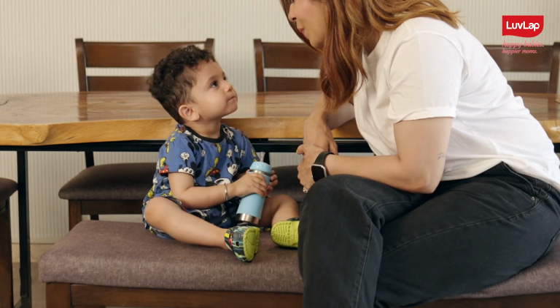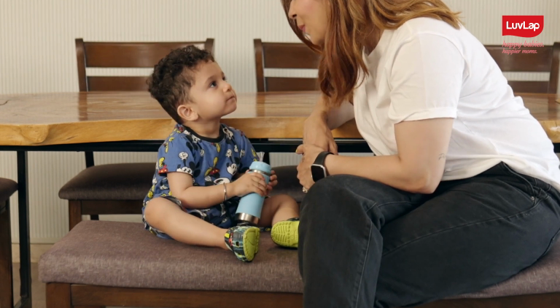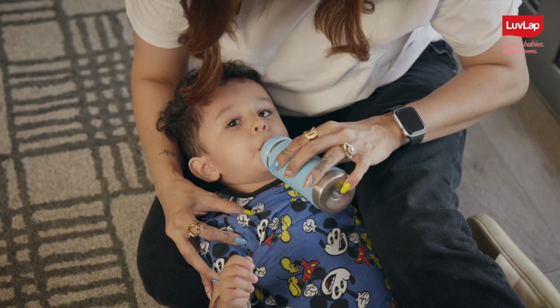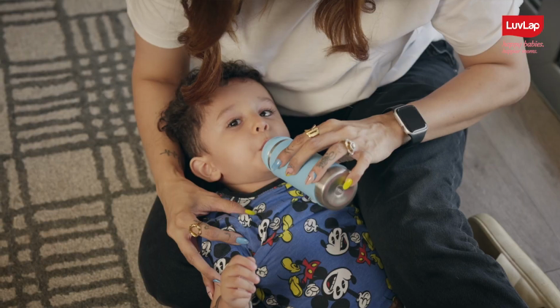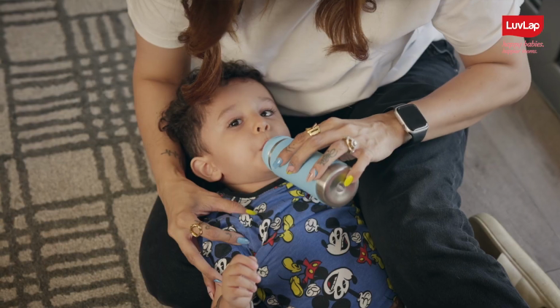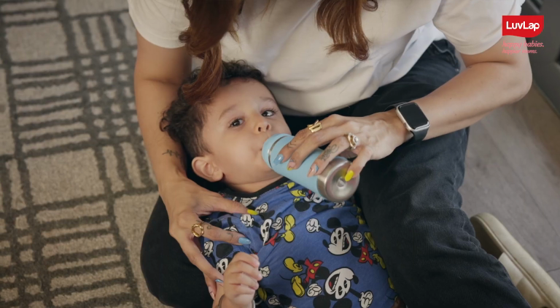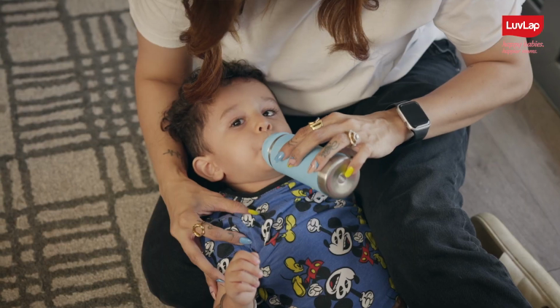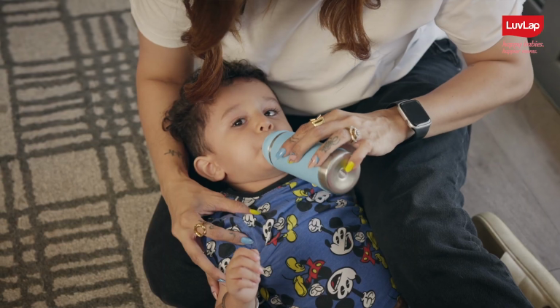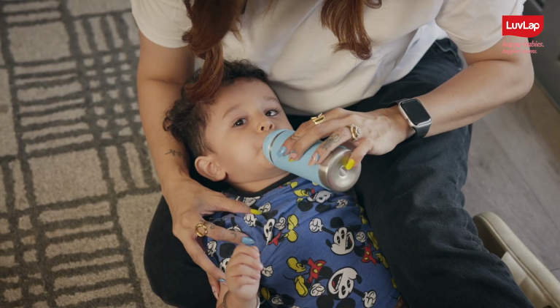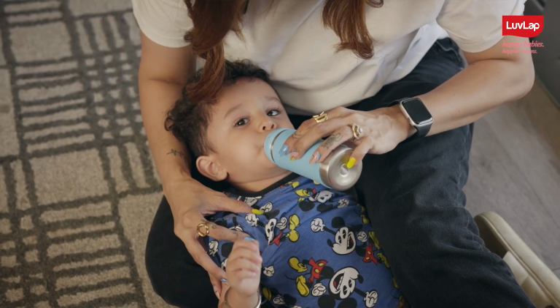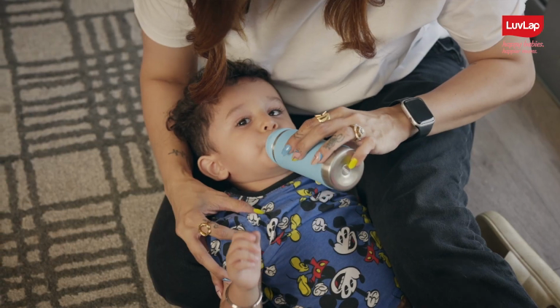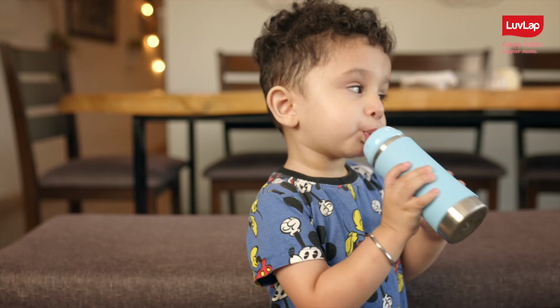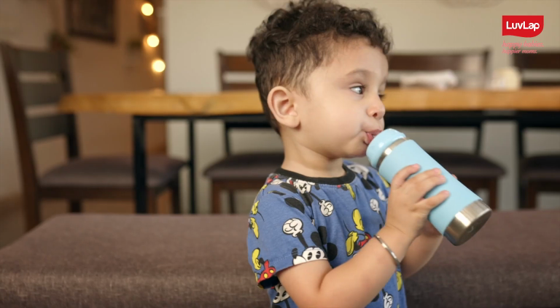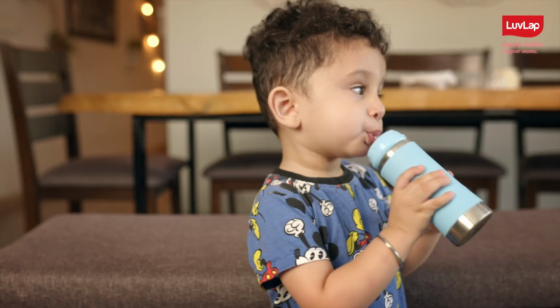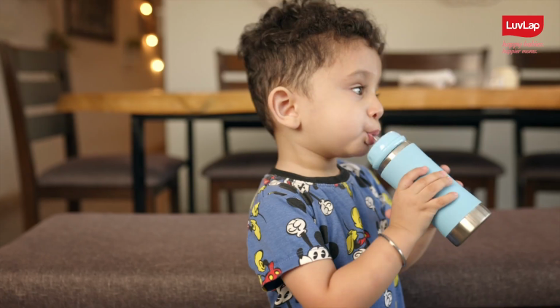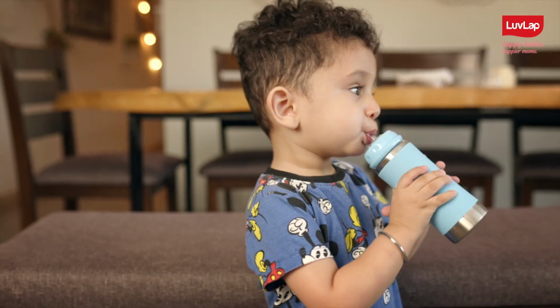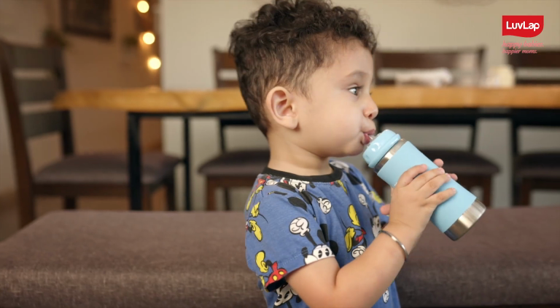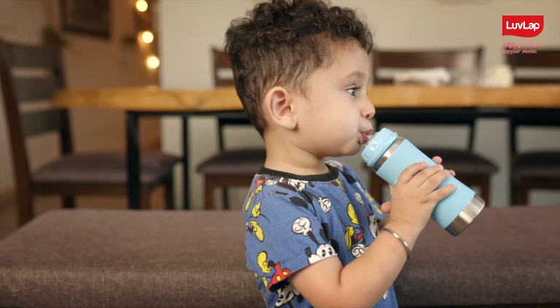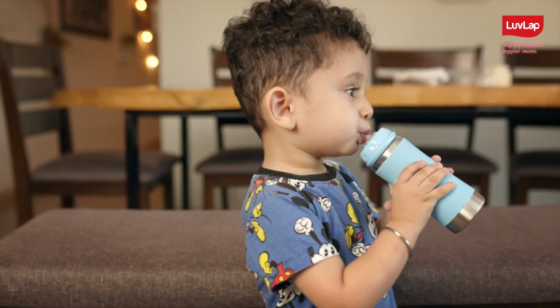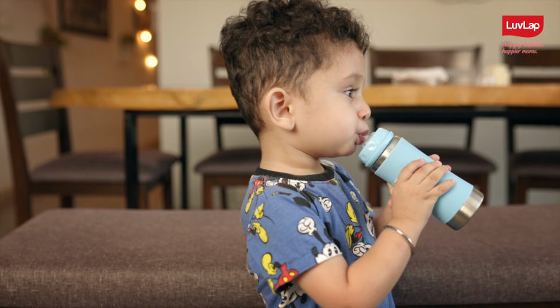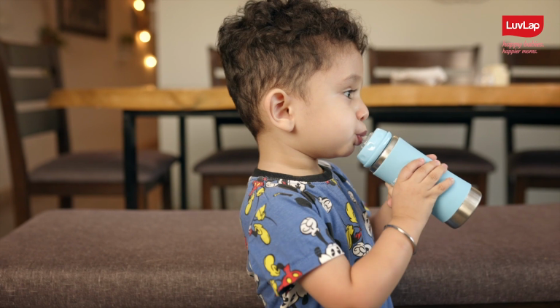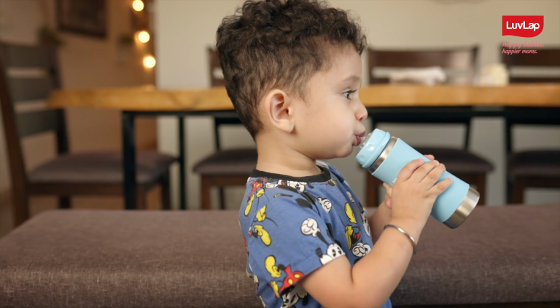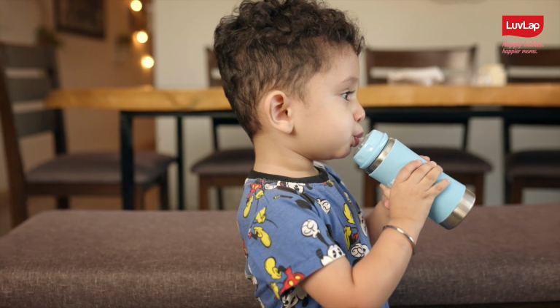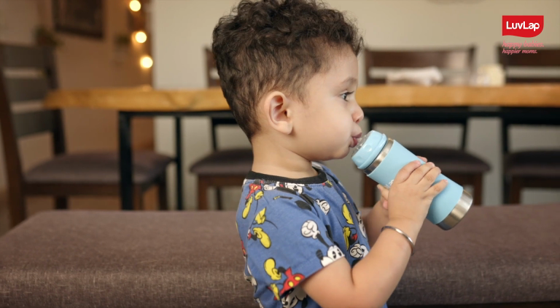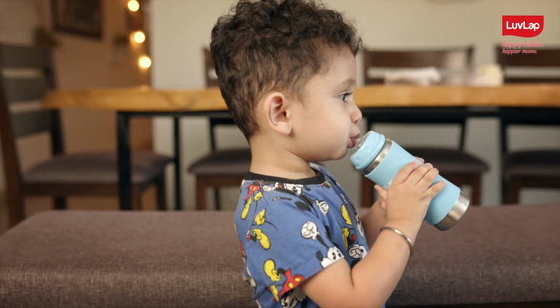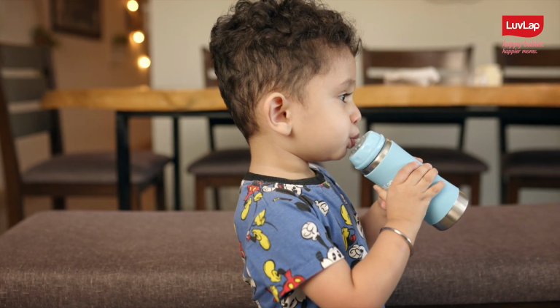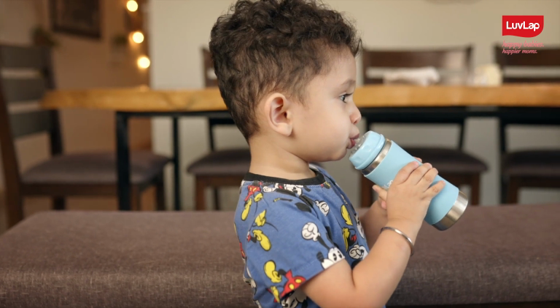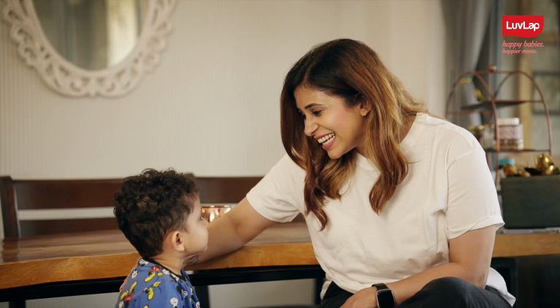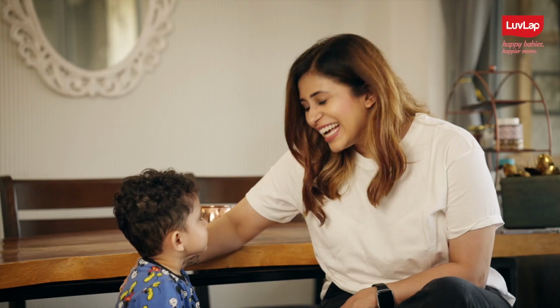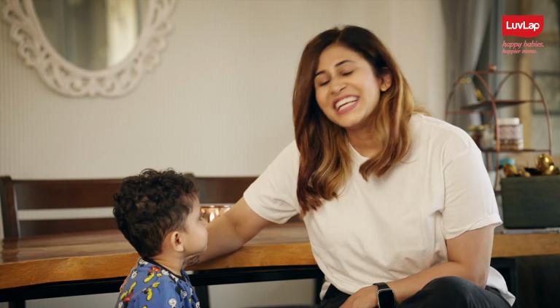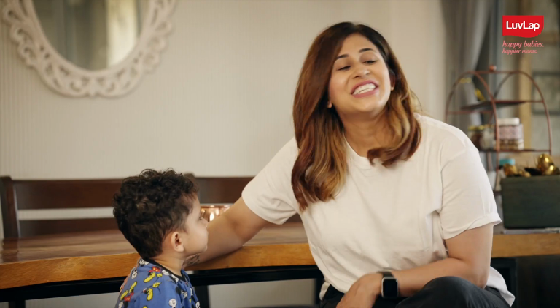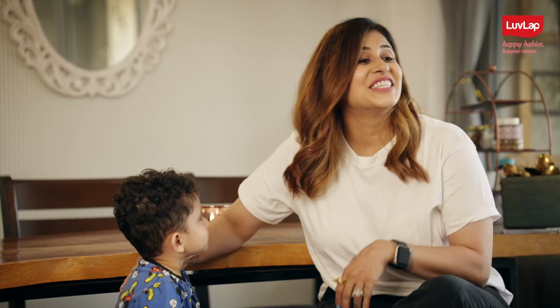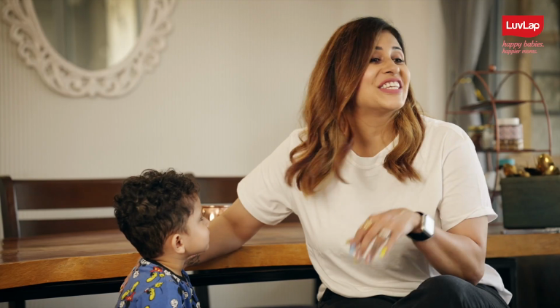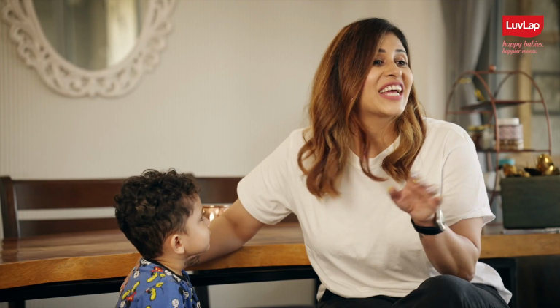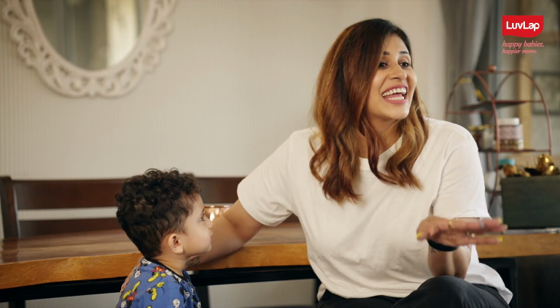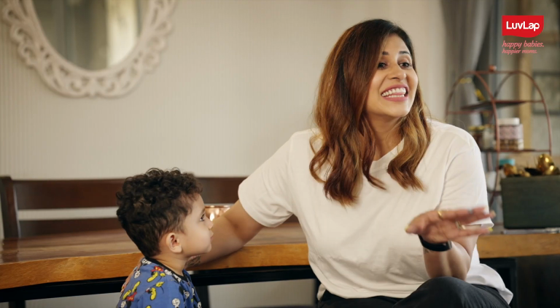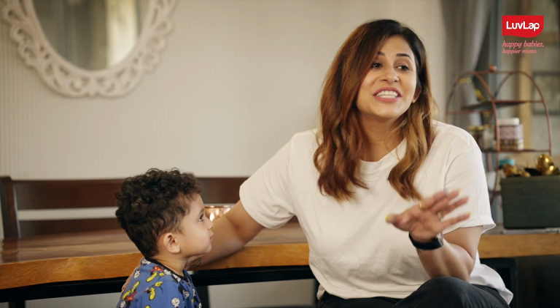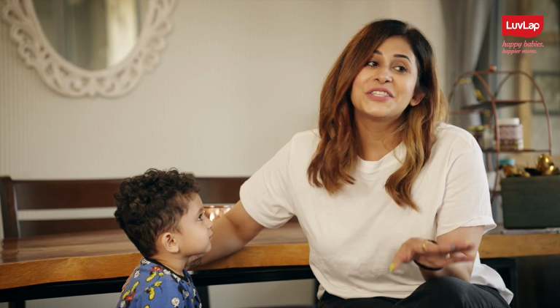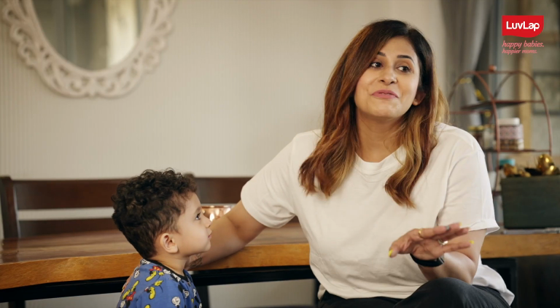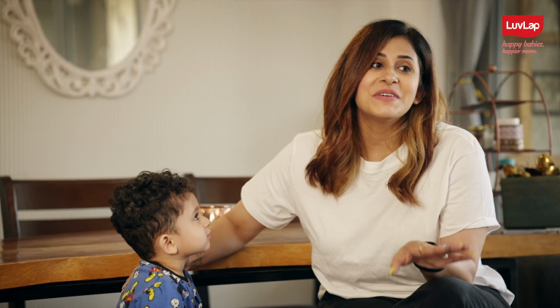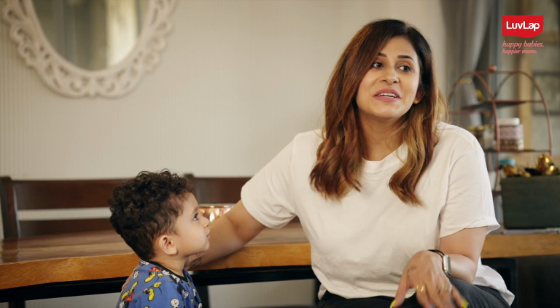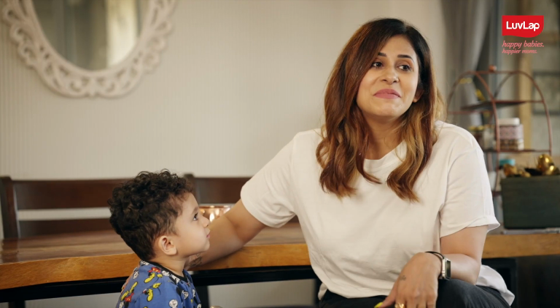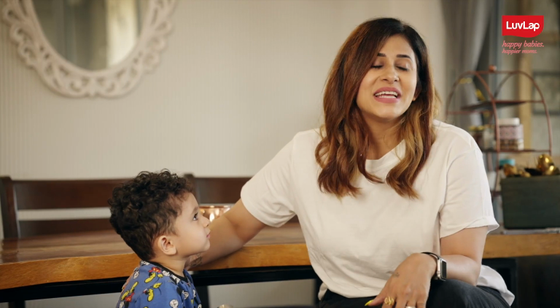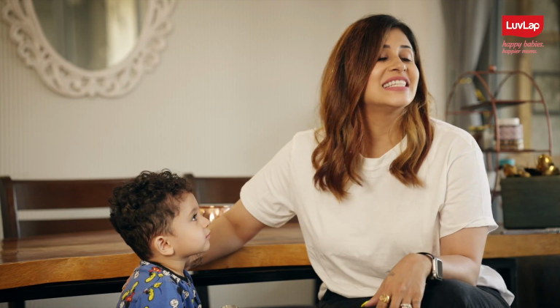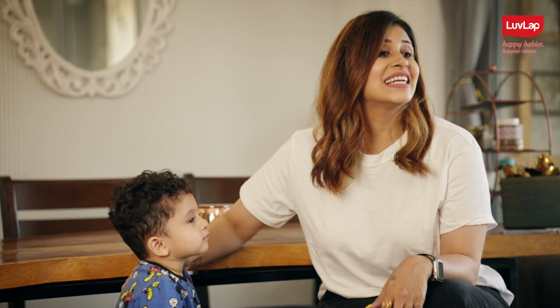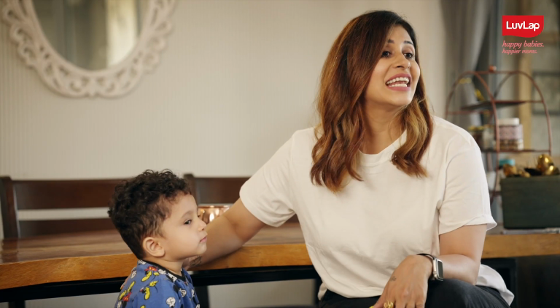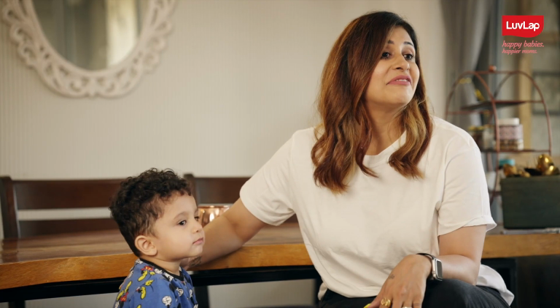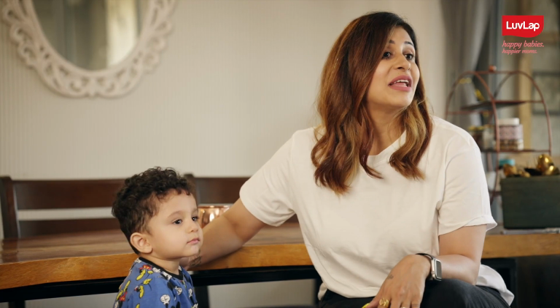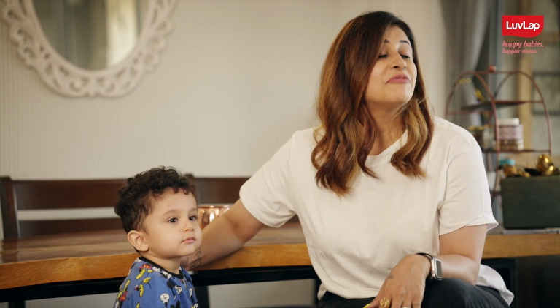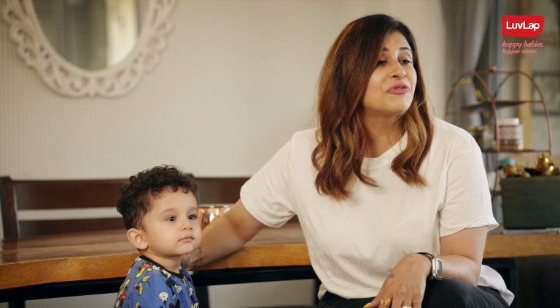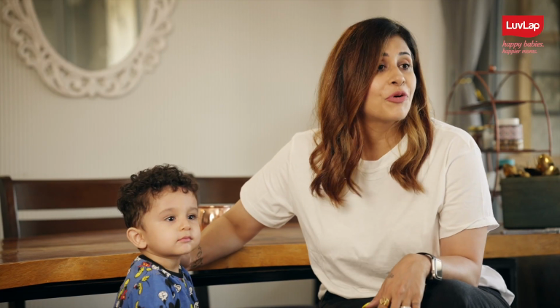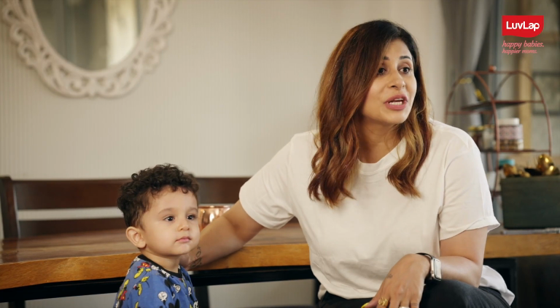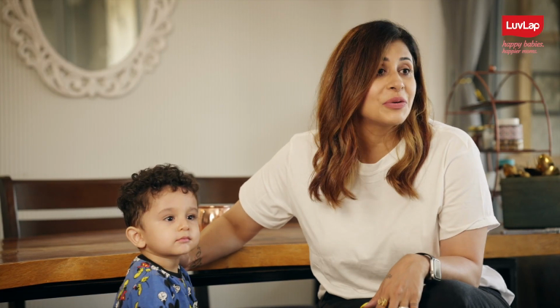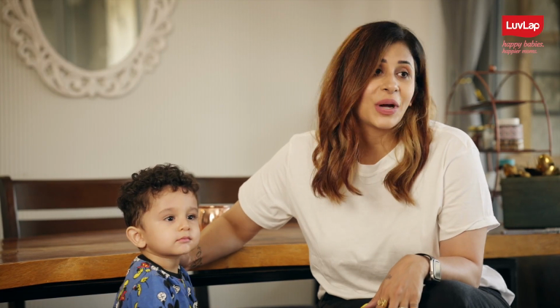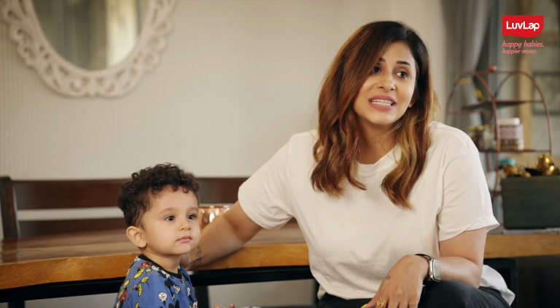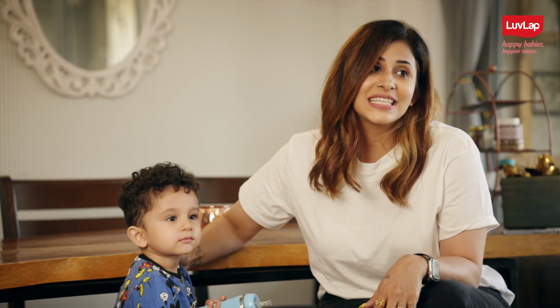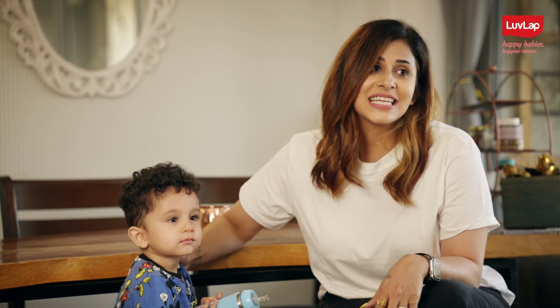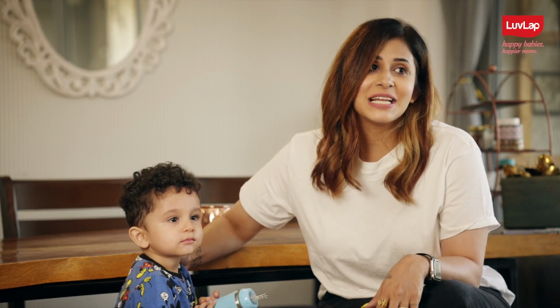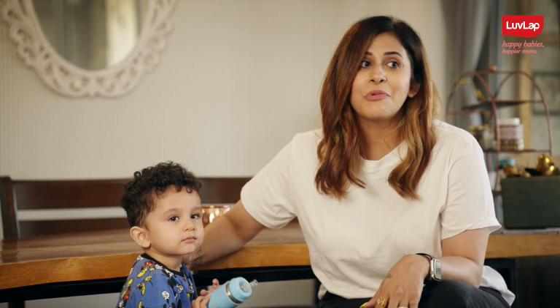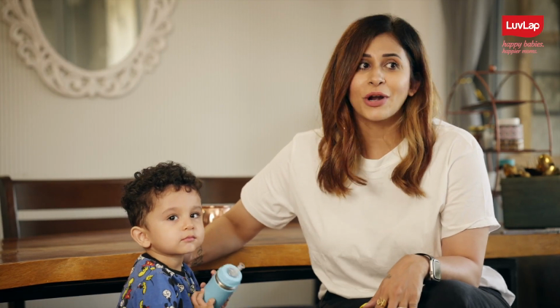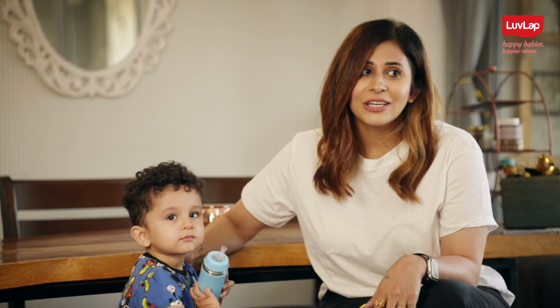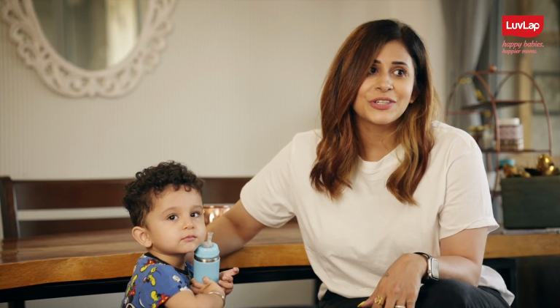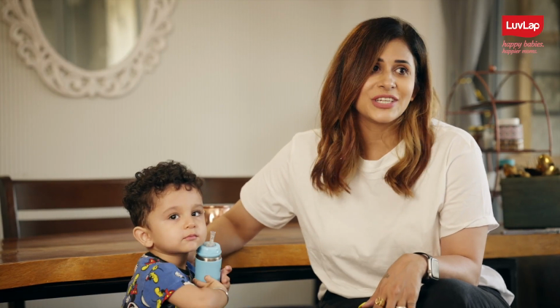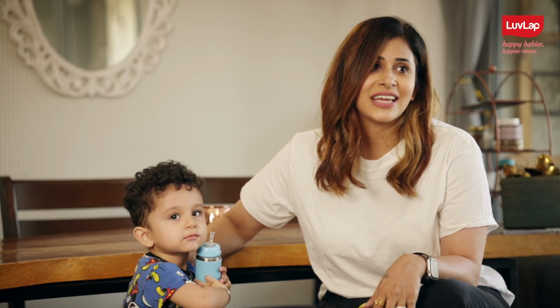Whether he is sleeping, playing, or doing anything else — get this super amazing LuvLap 4-in-1 Steel Bottle today.